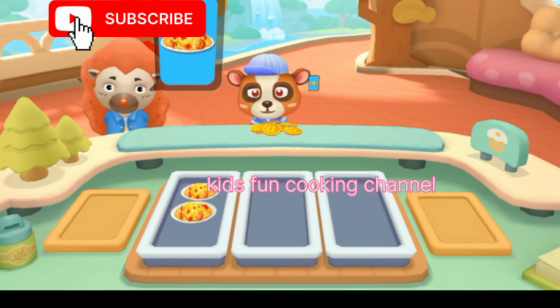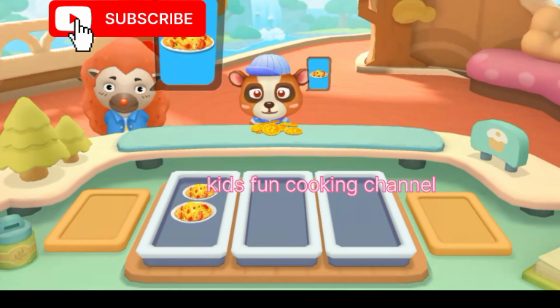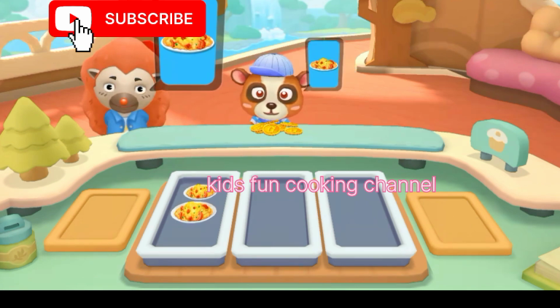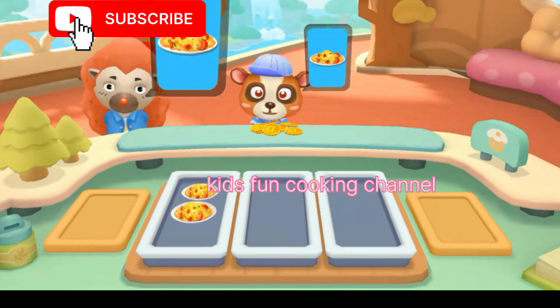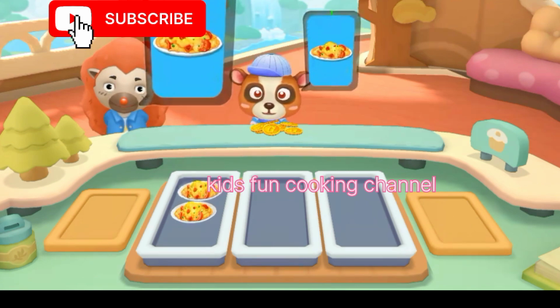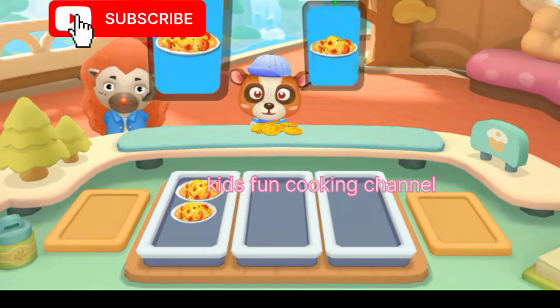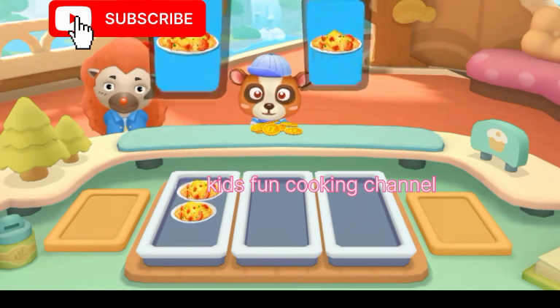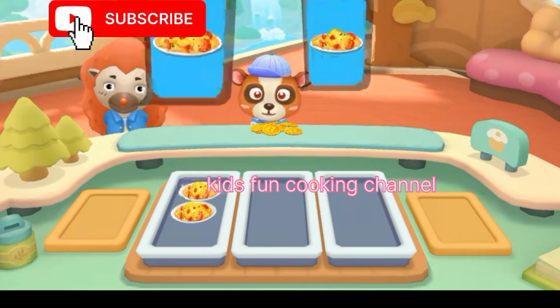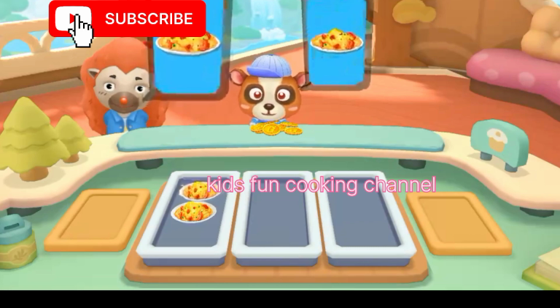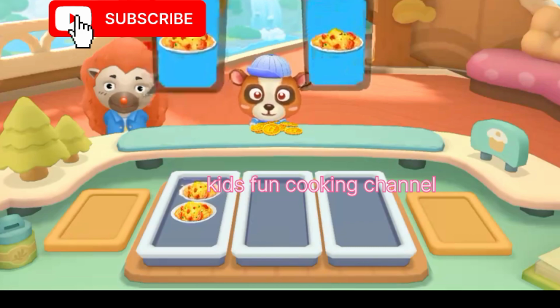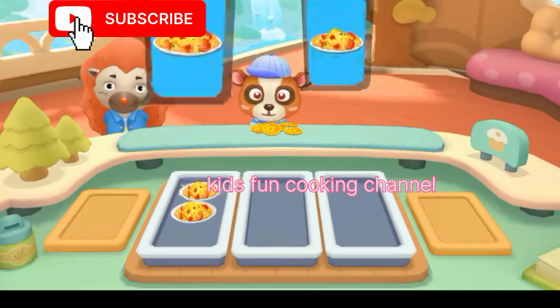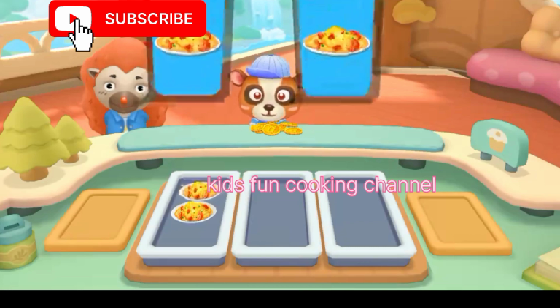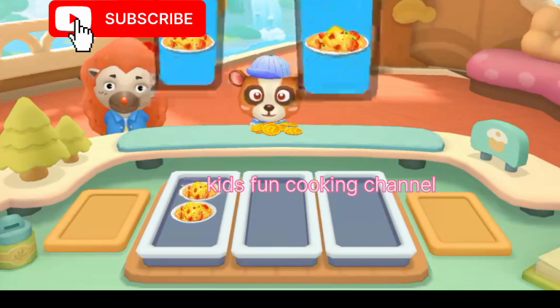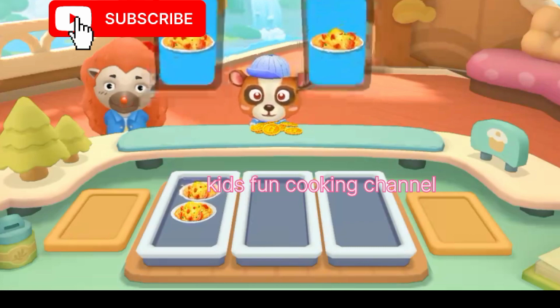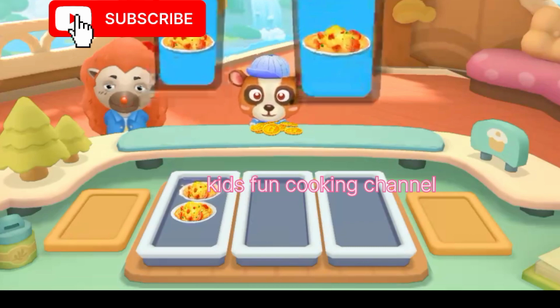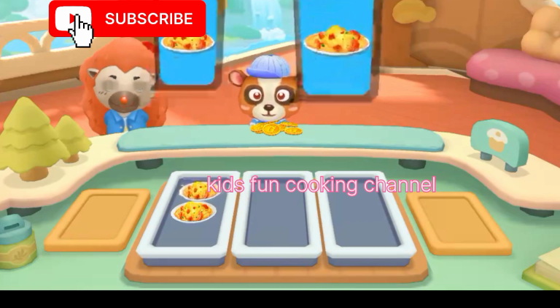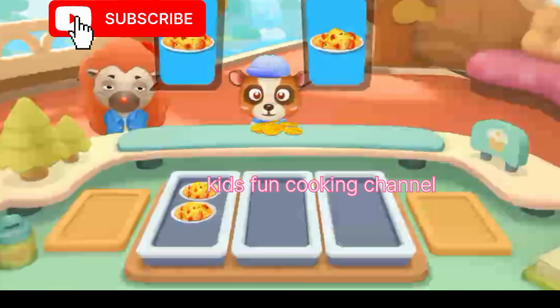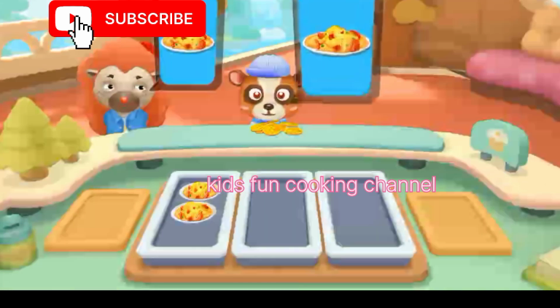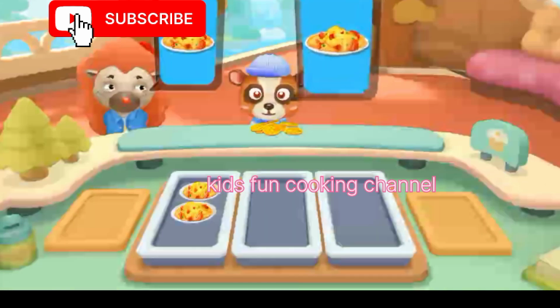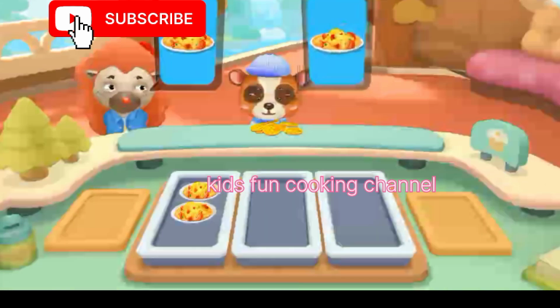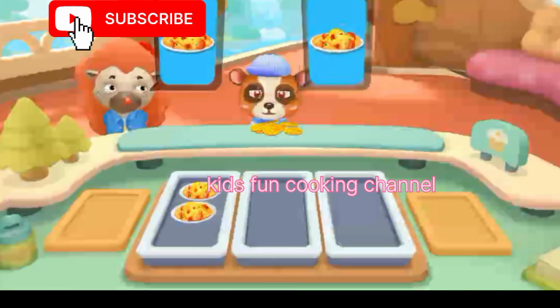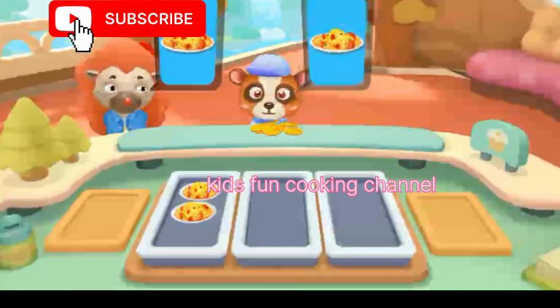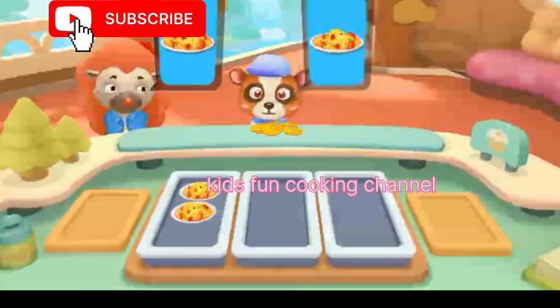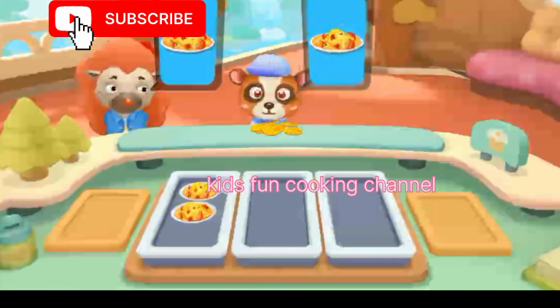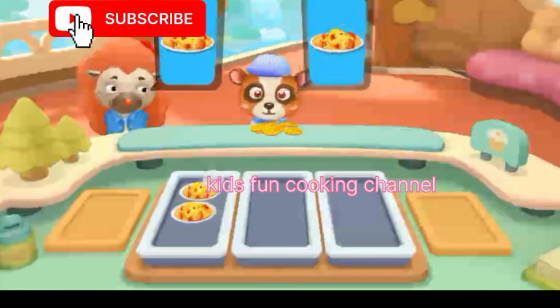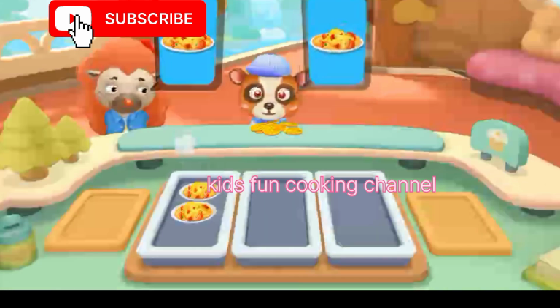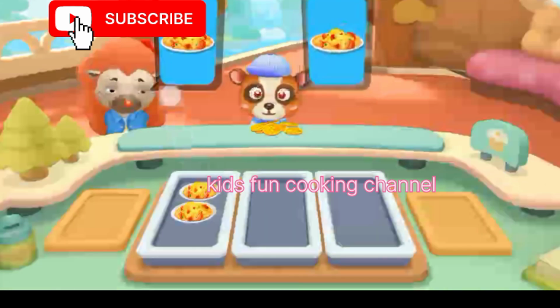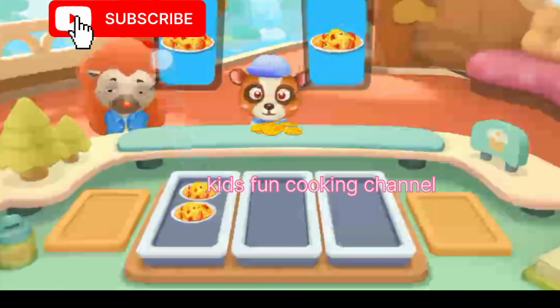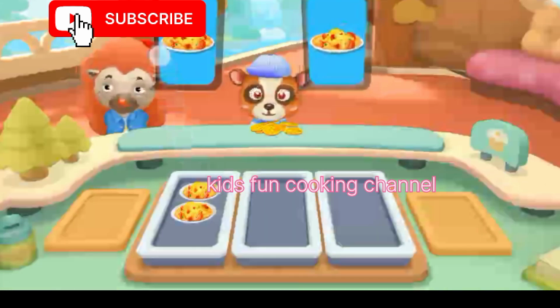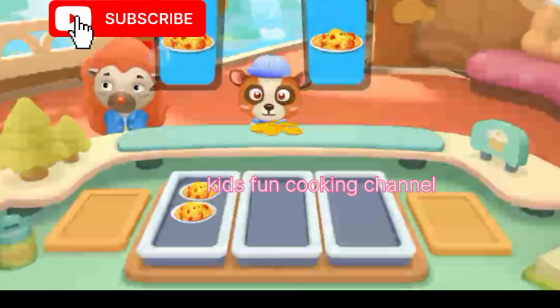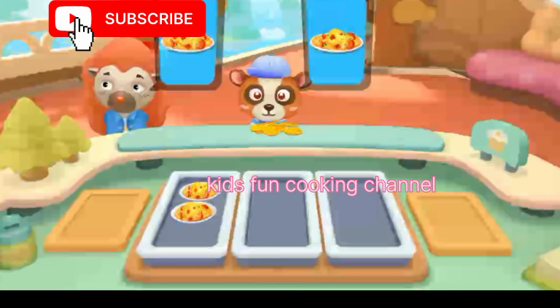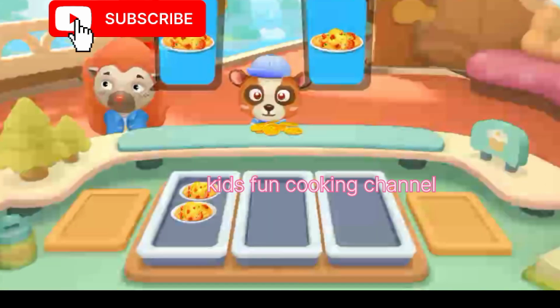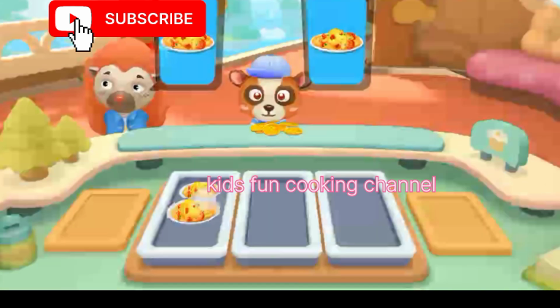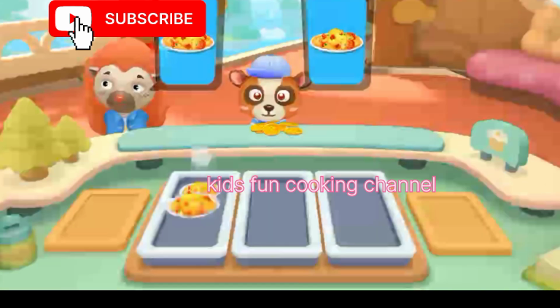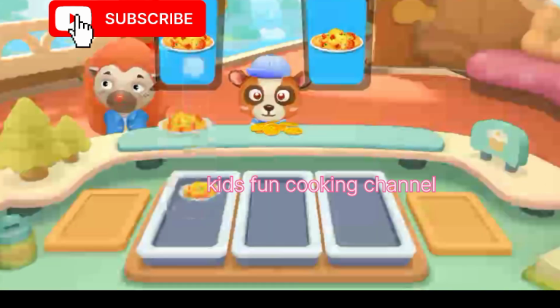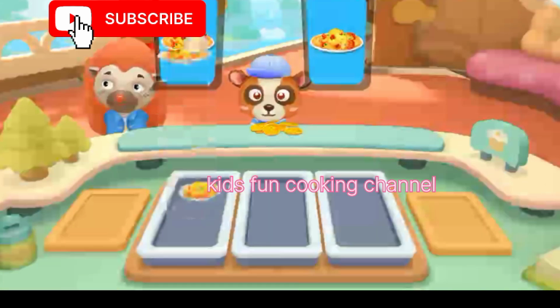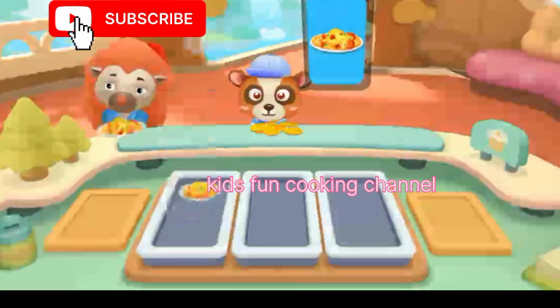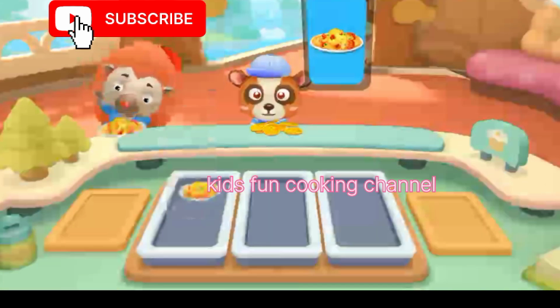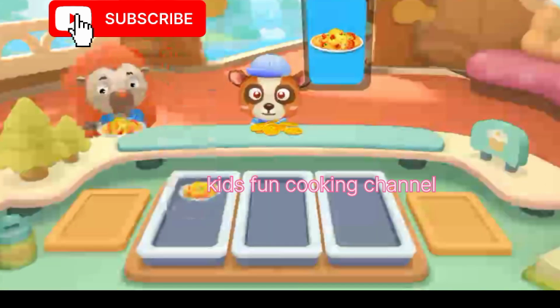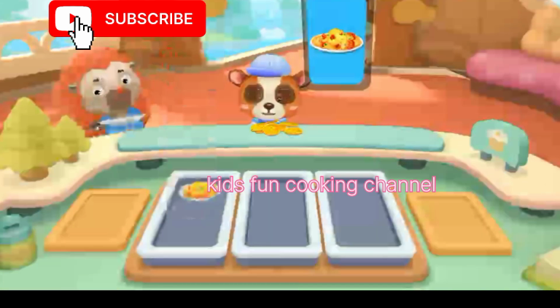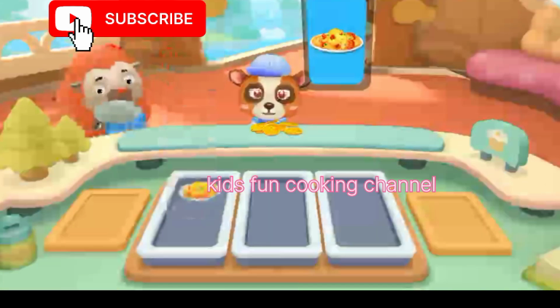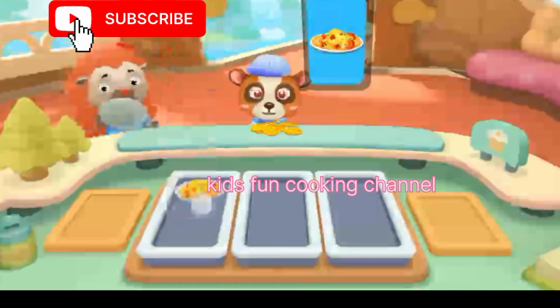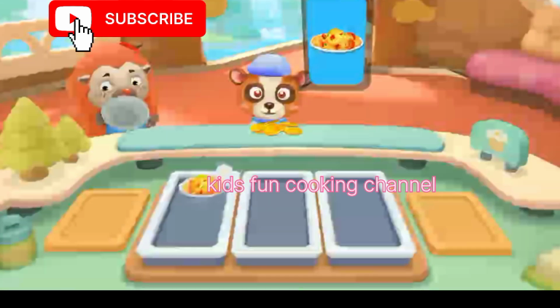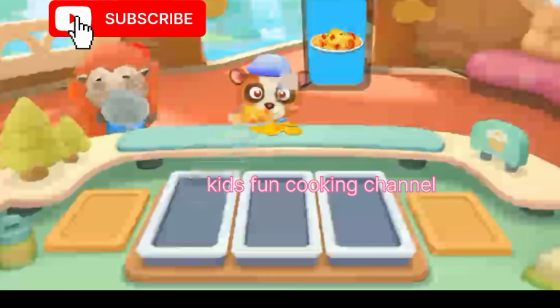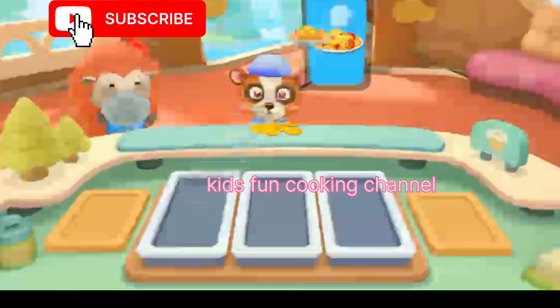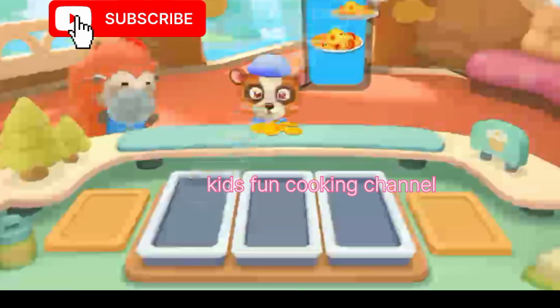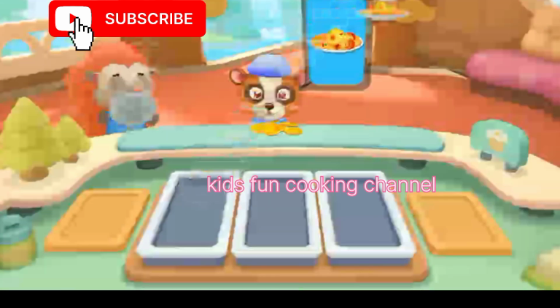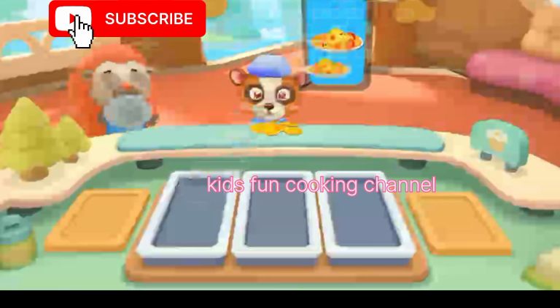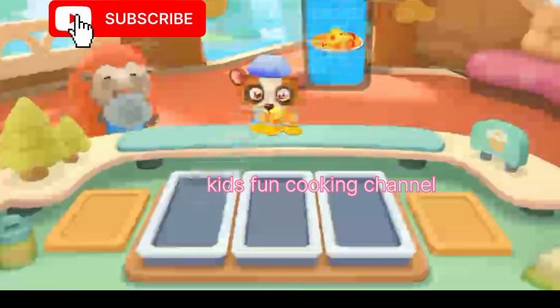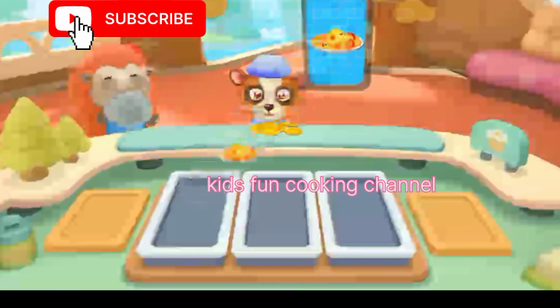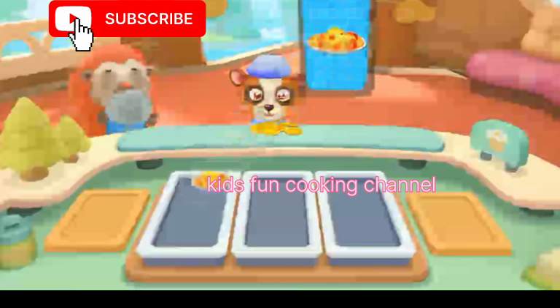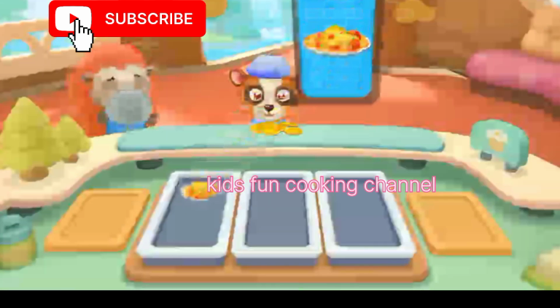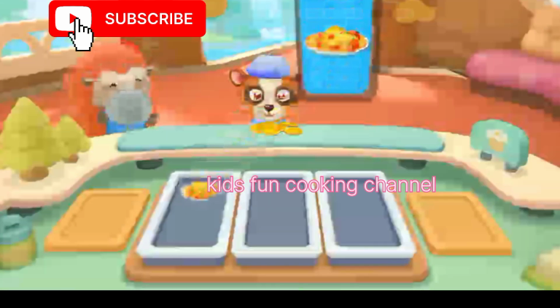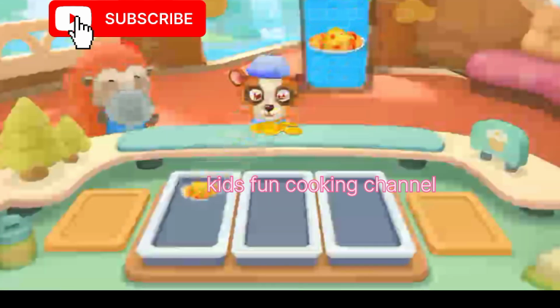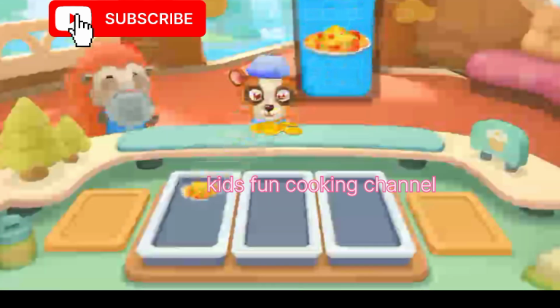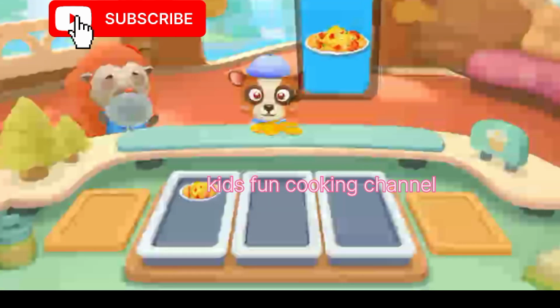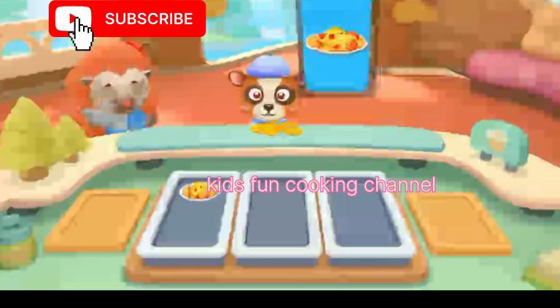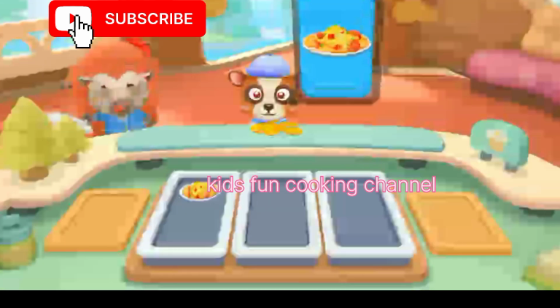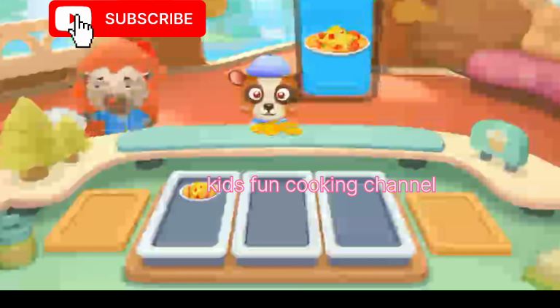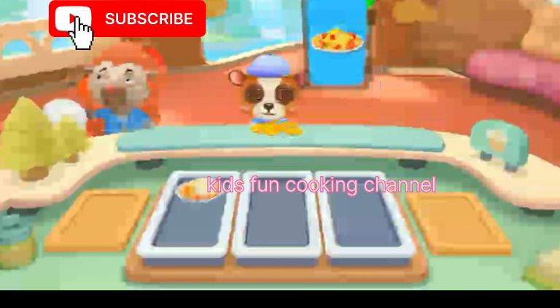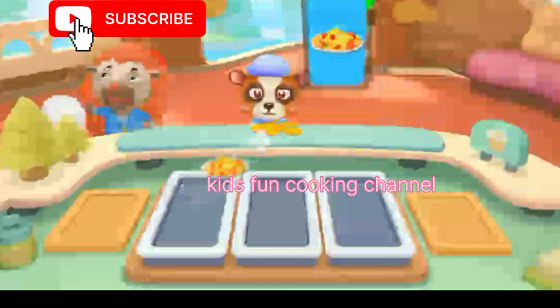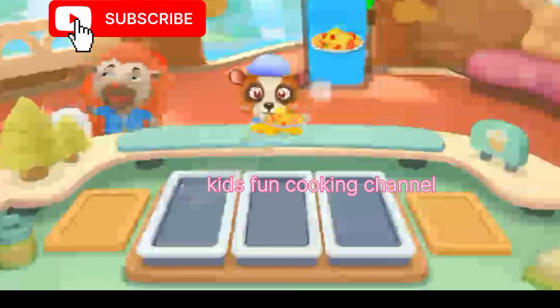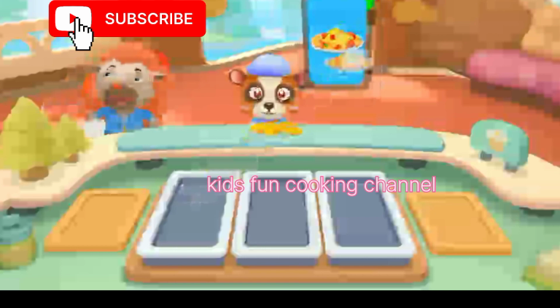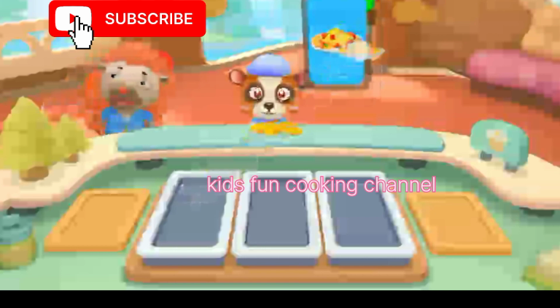I want to eat this — thank you! Scrambled eggs with tomatoes.